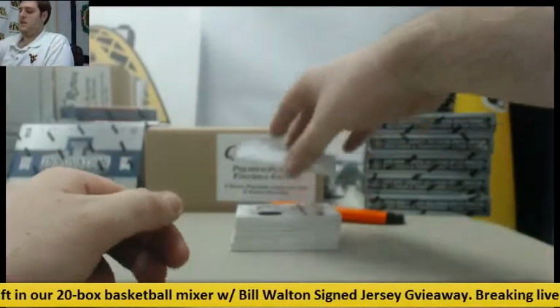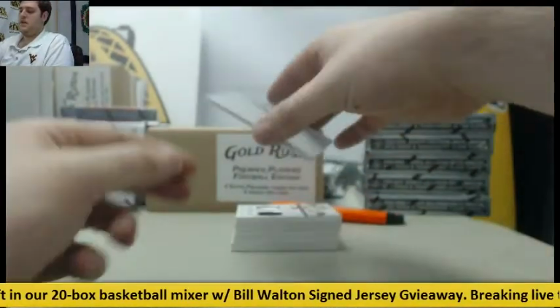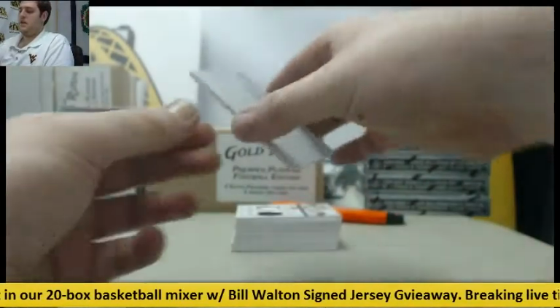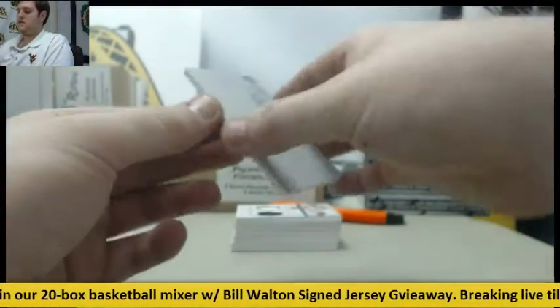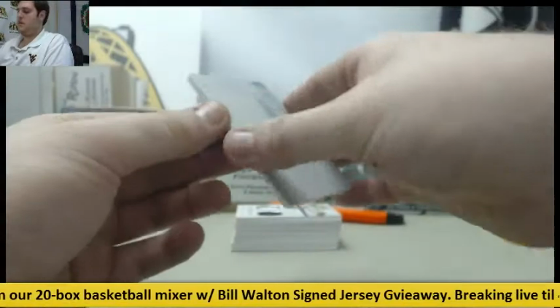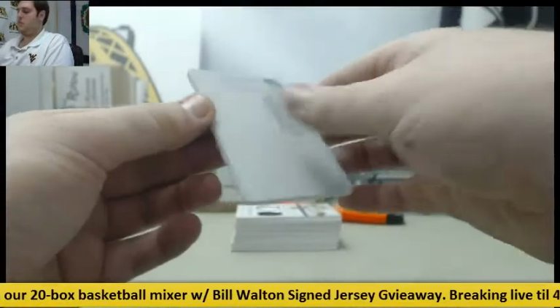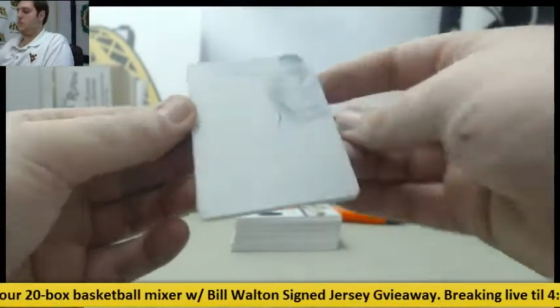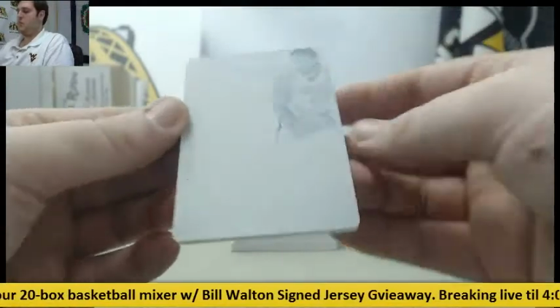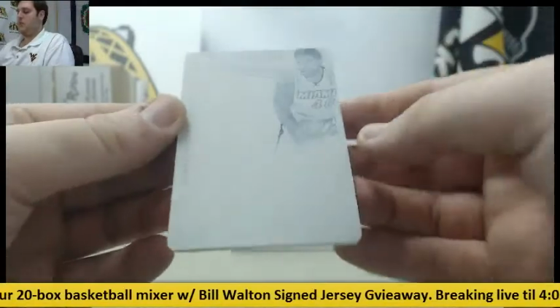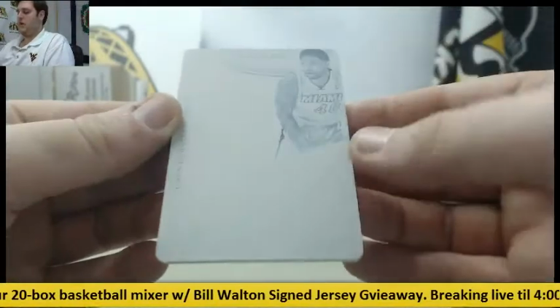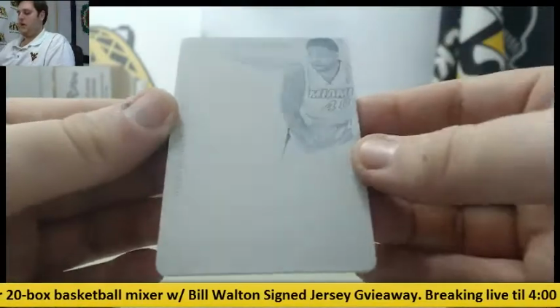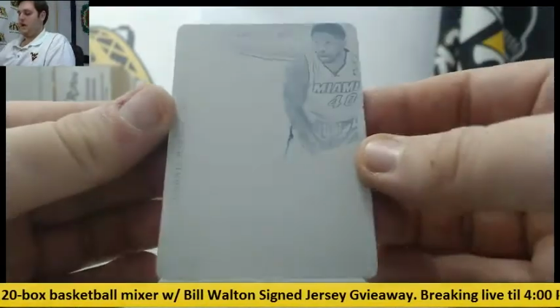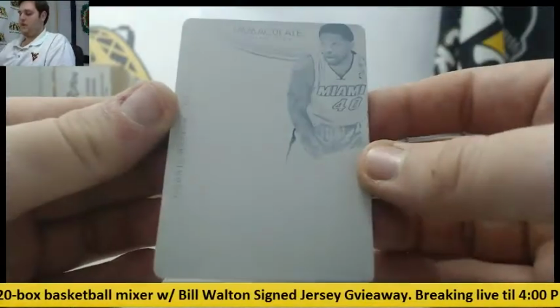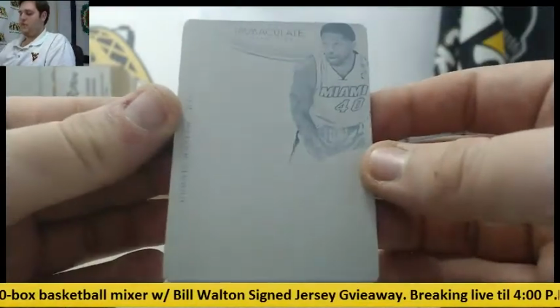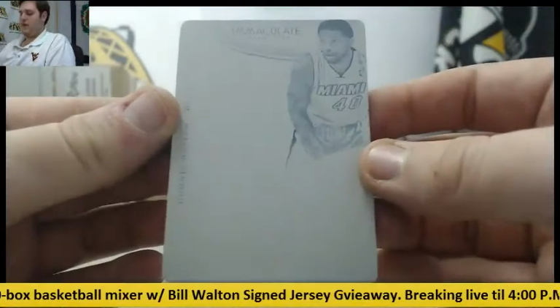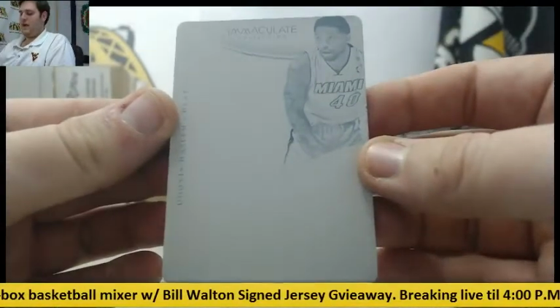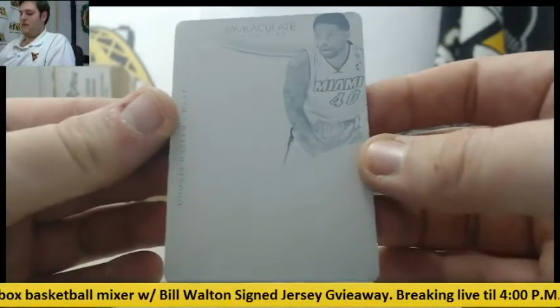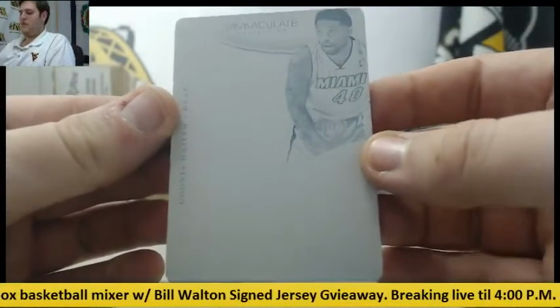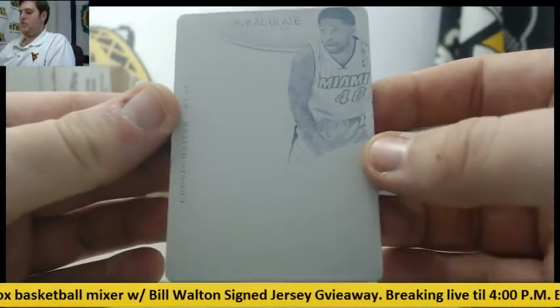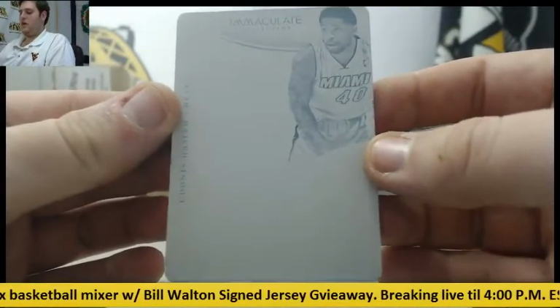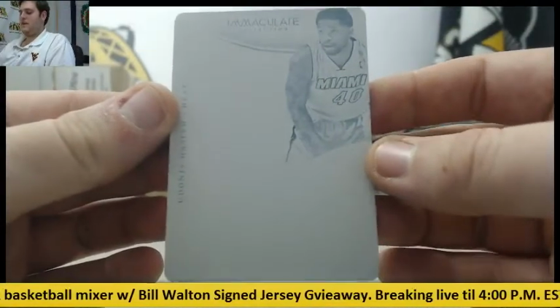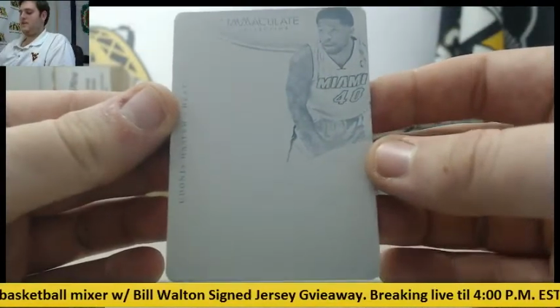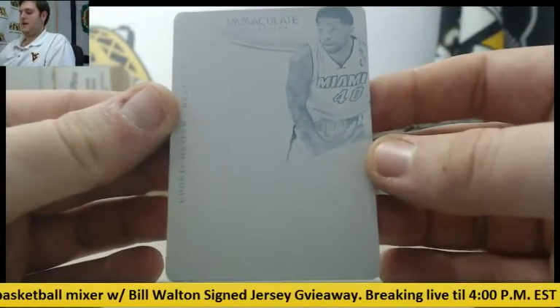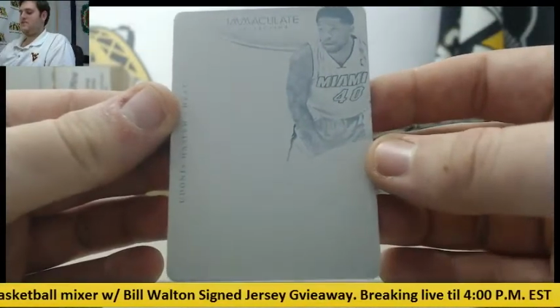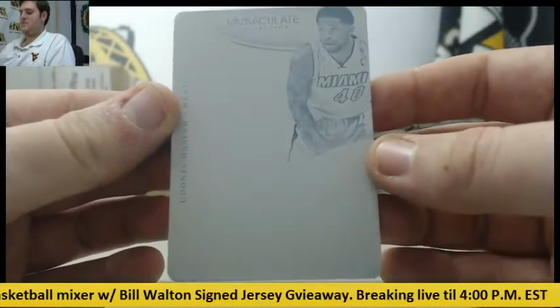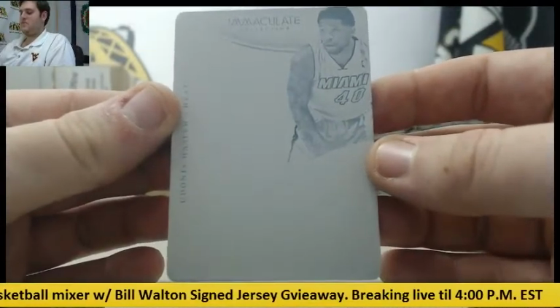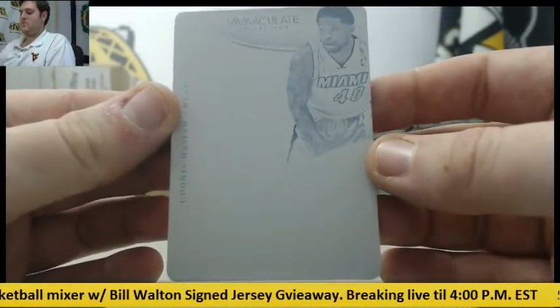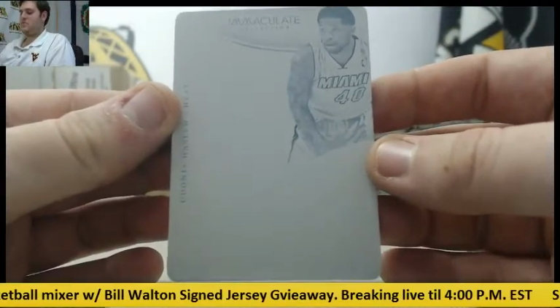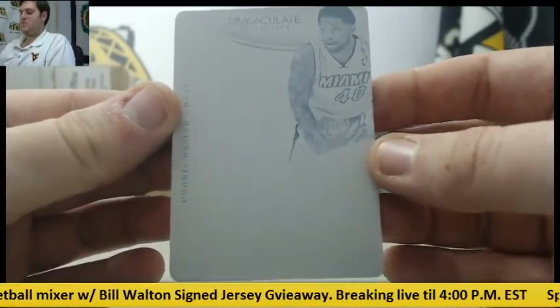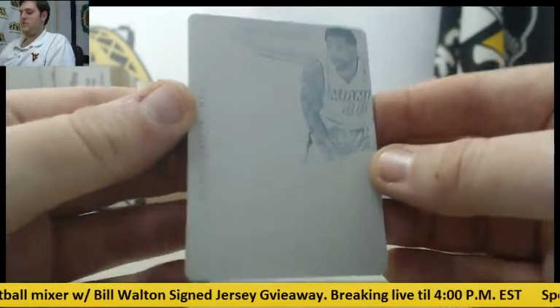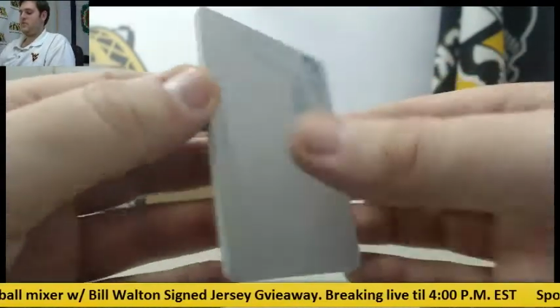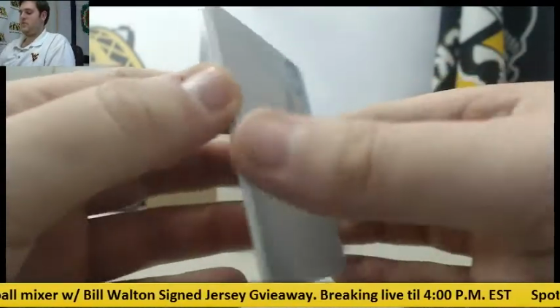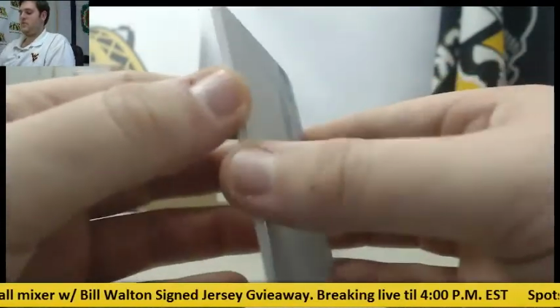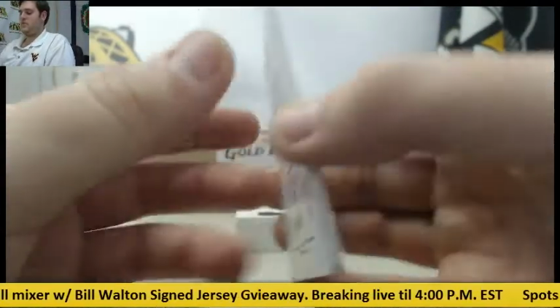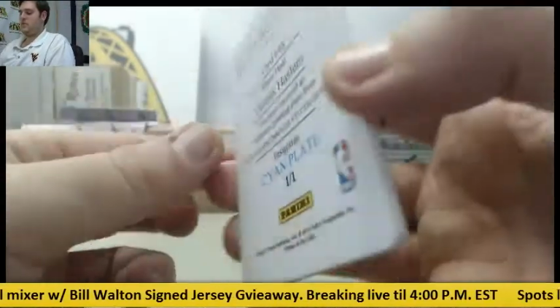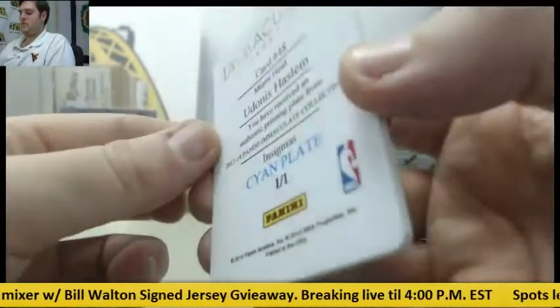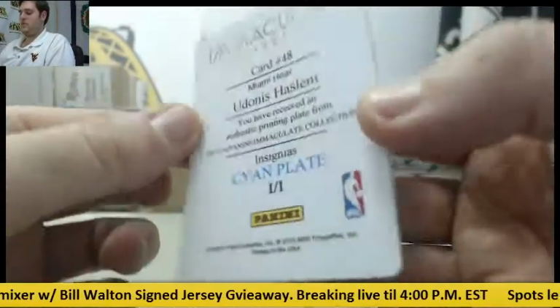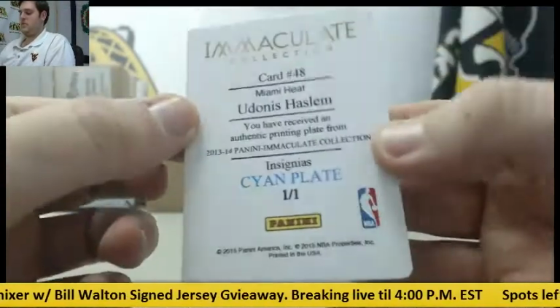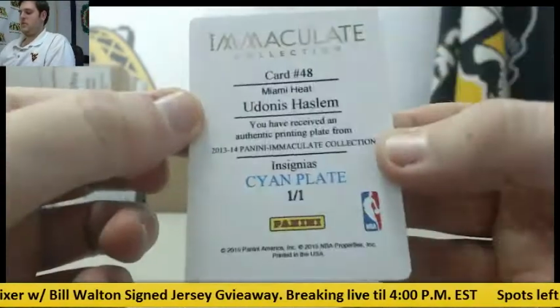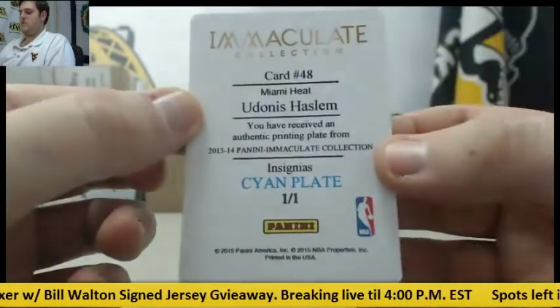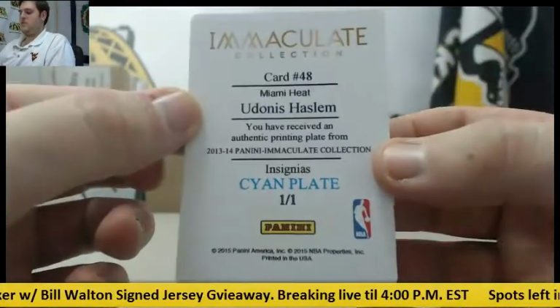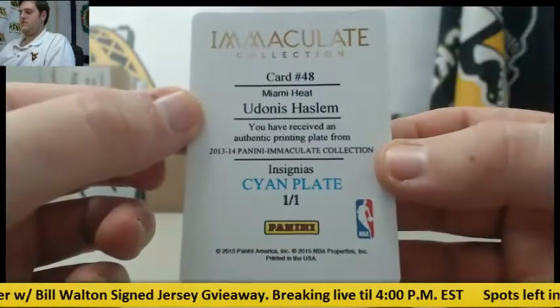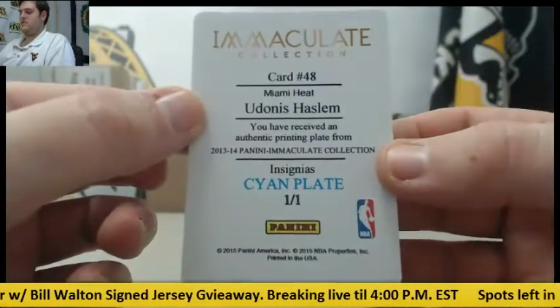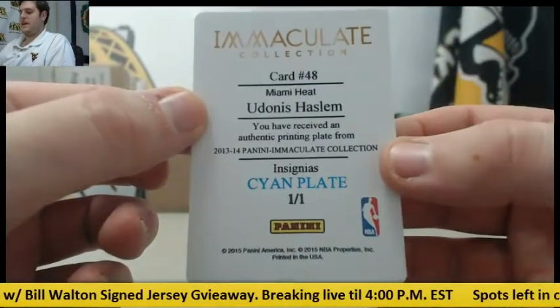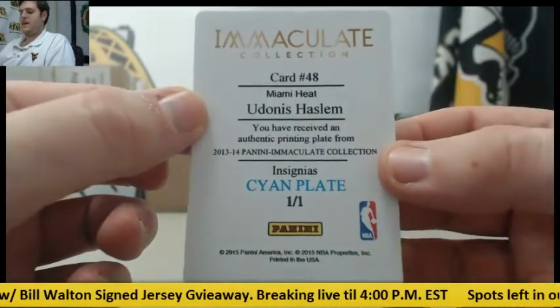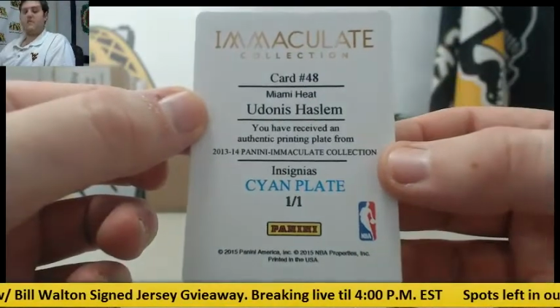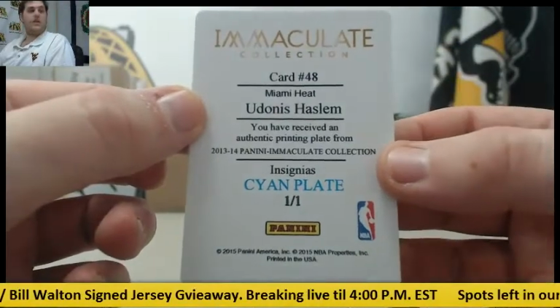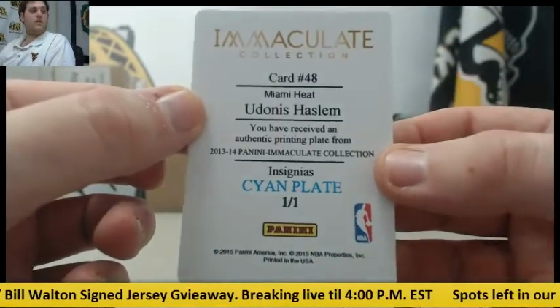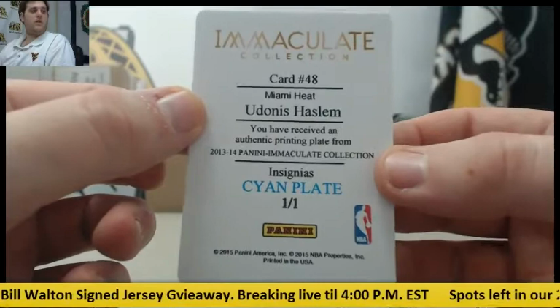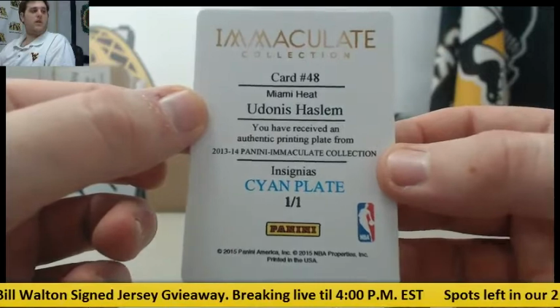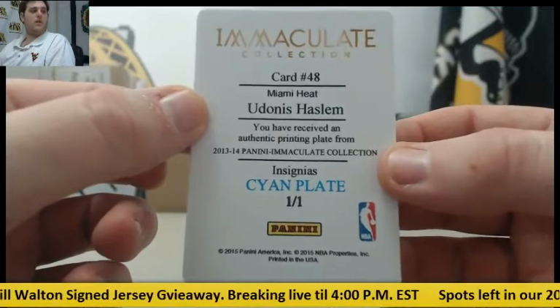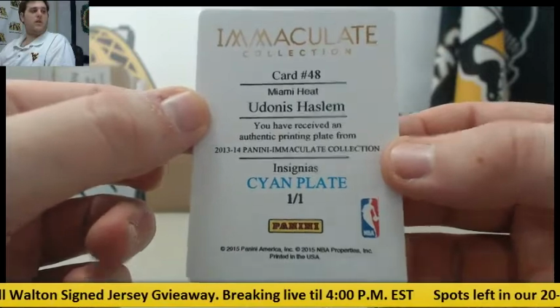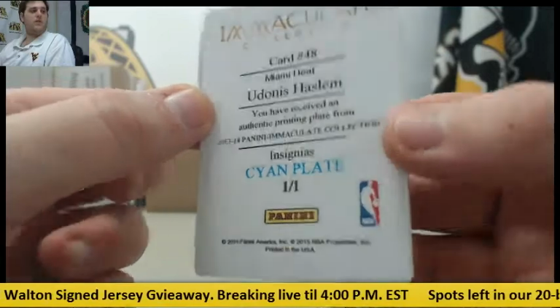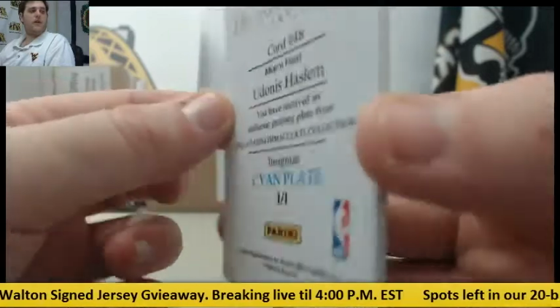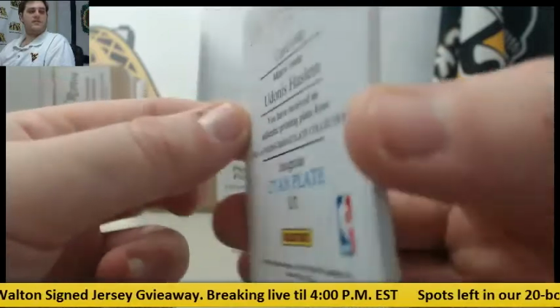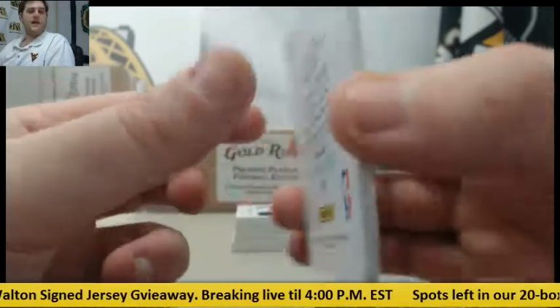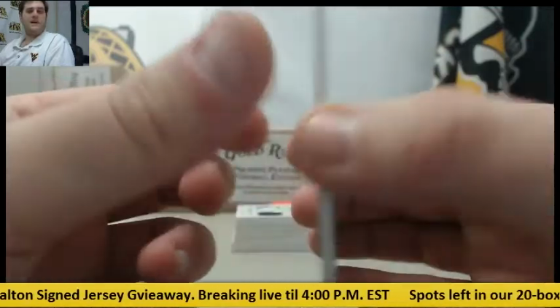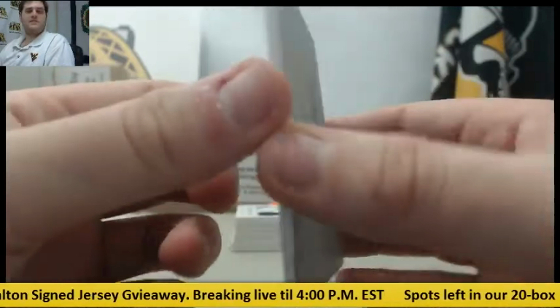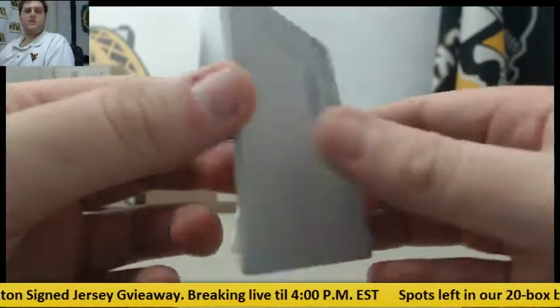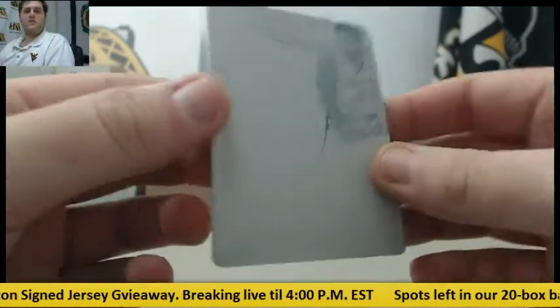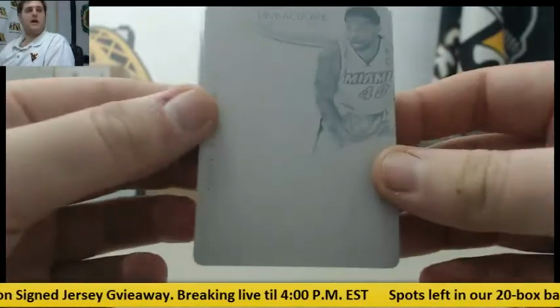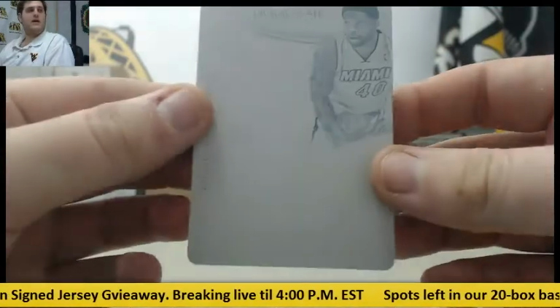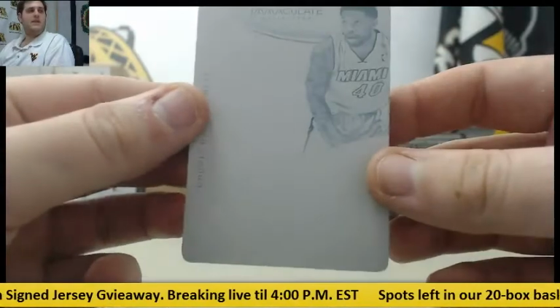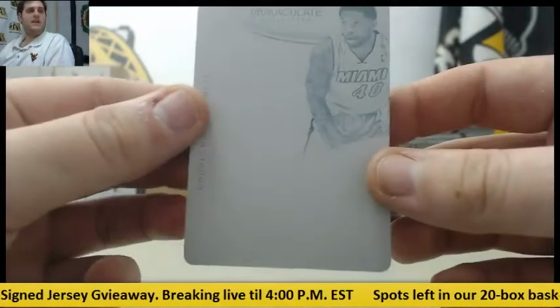Next up, a Printing Plate right here for Miami — Udonis Haslem, Cyan Plate, numbered 1 of 1. Udonis Haslem for the Miami Heat.